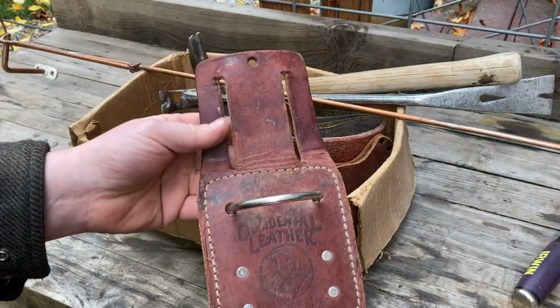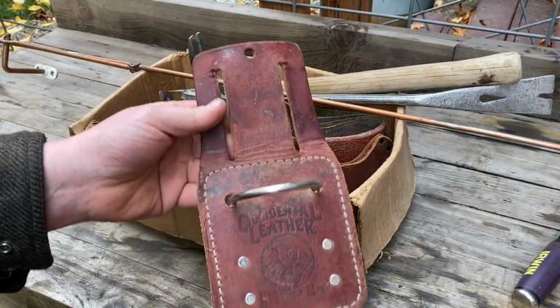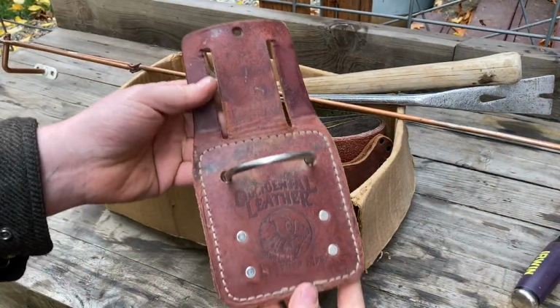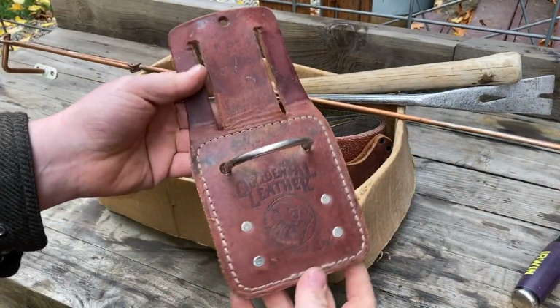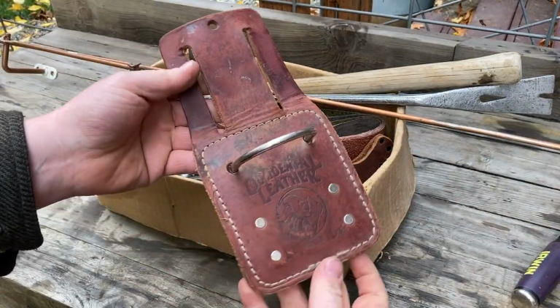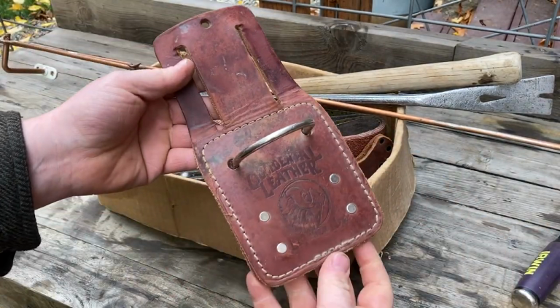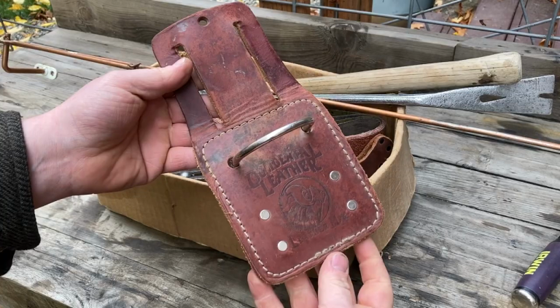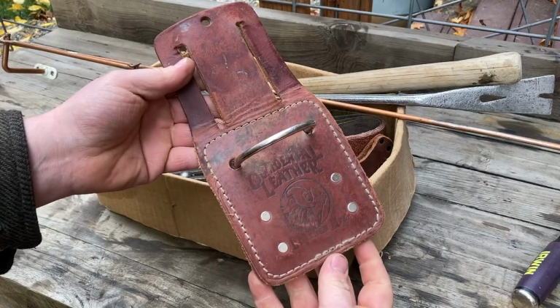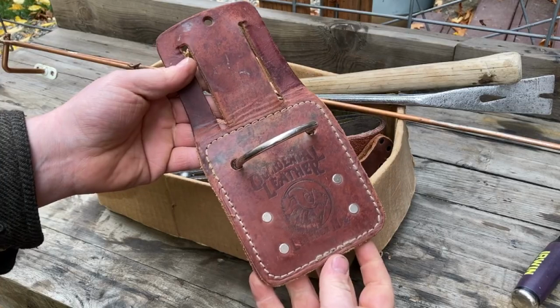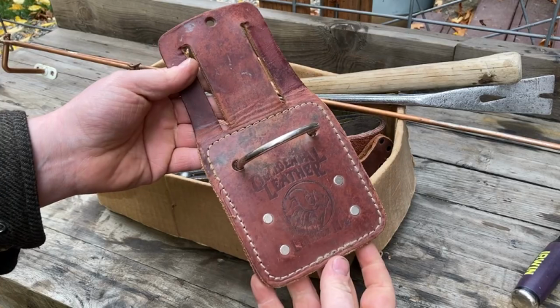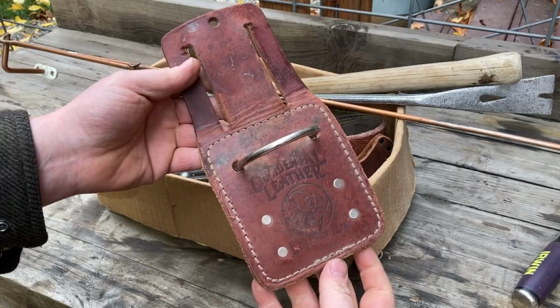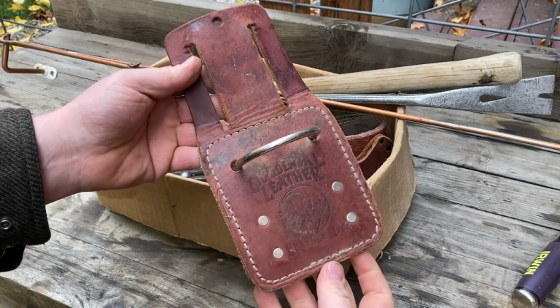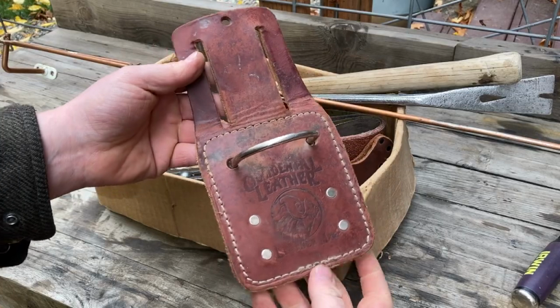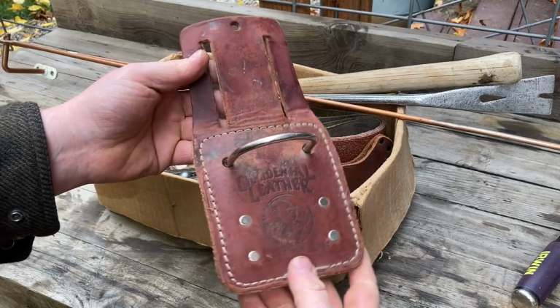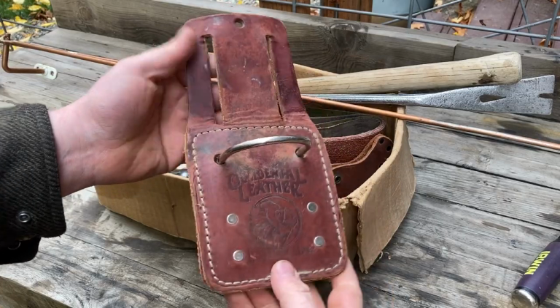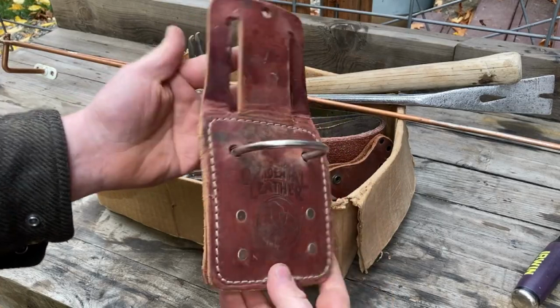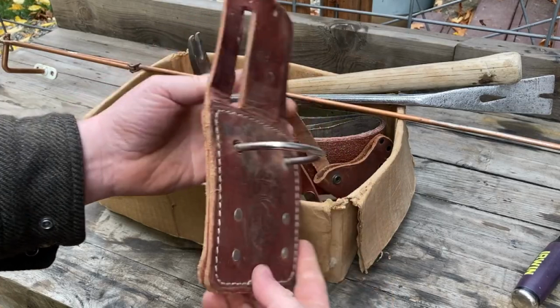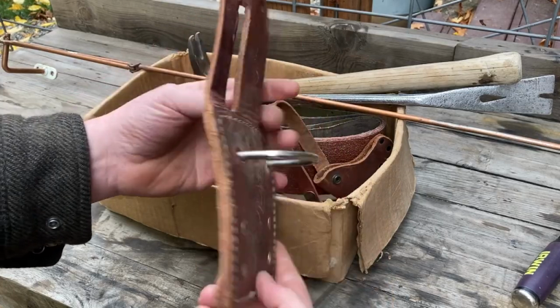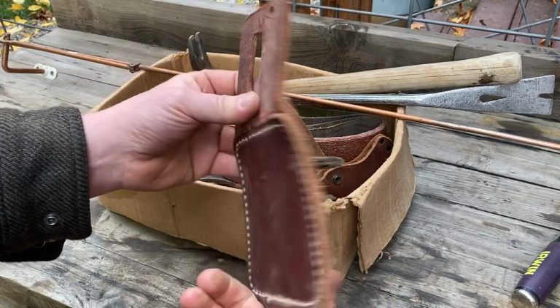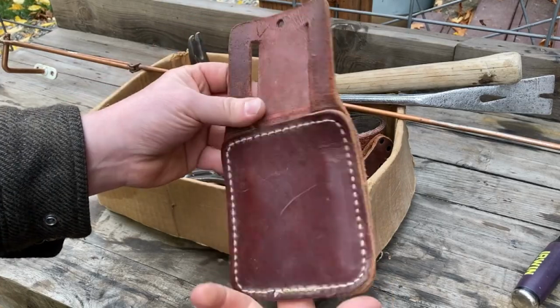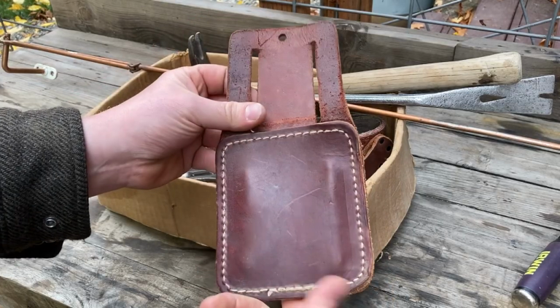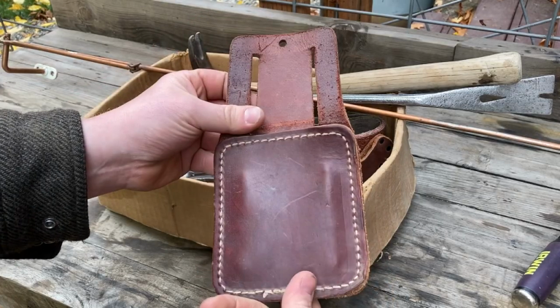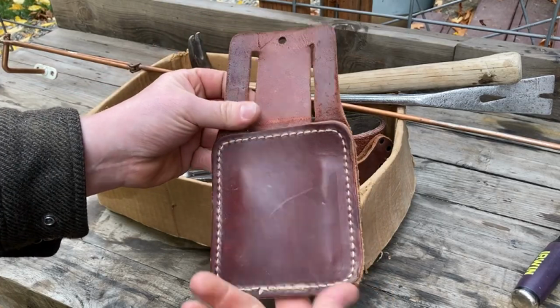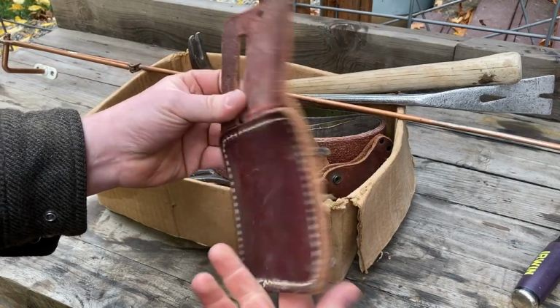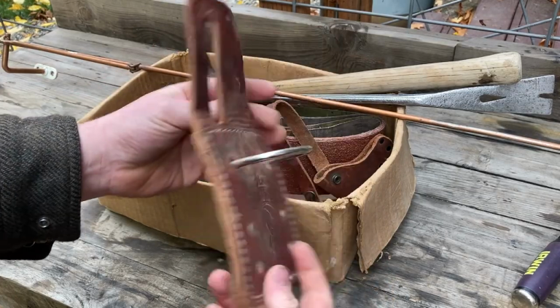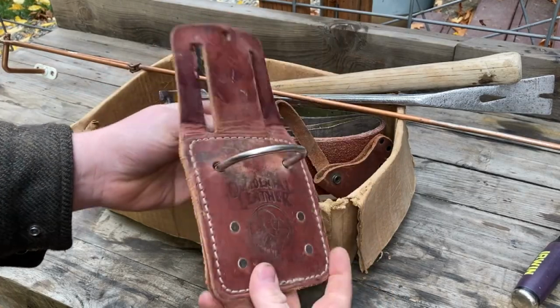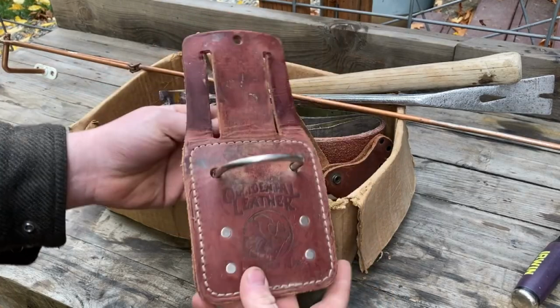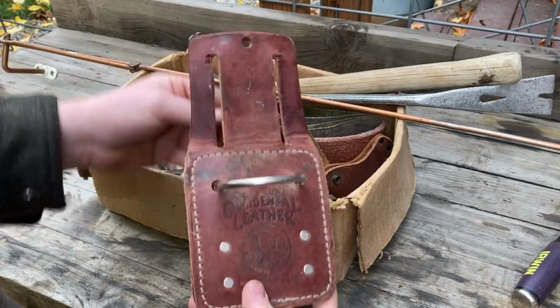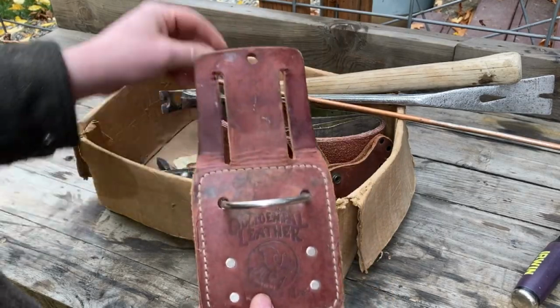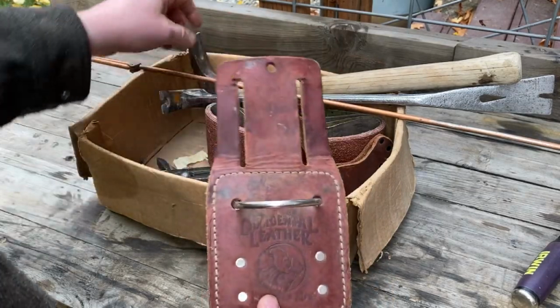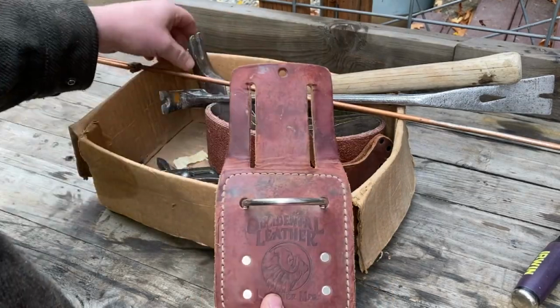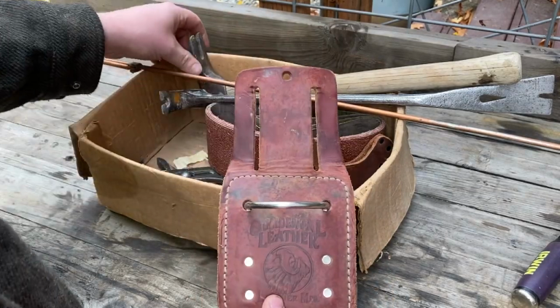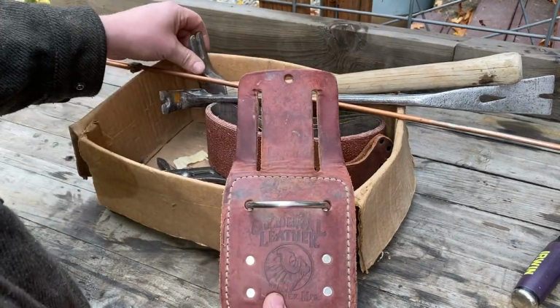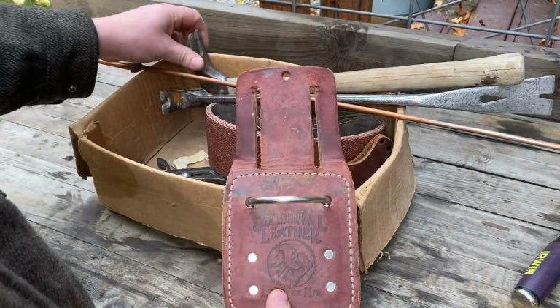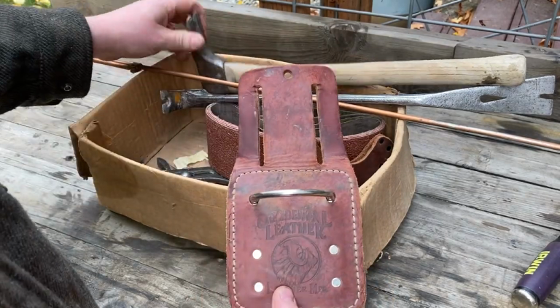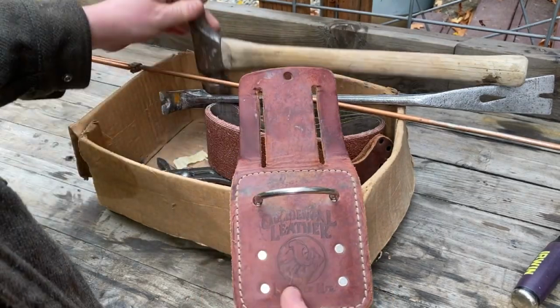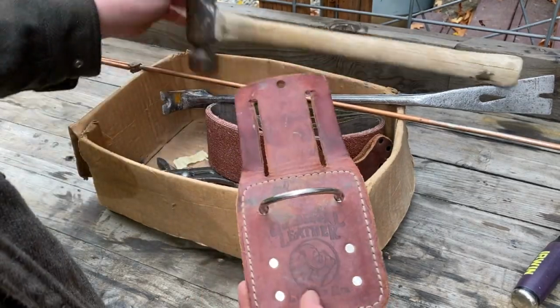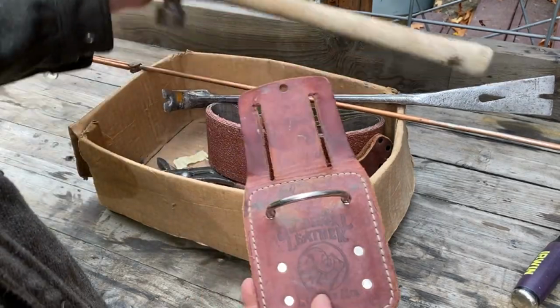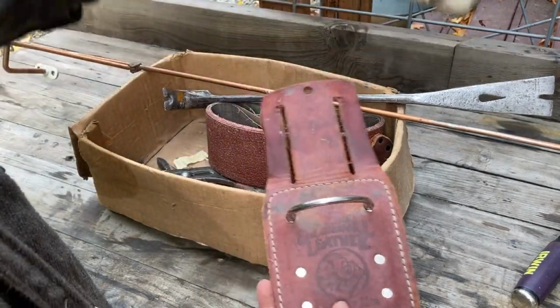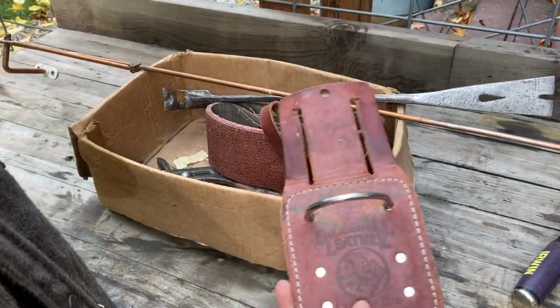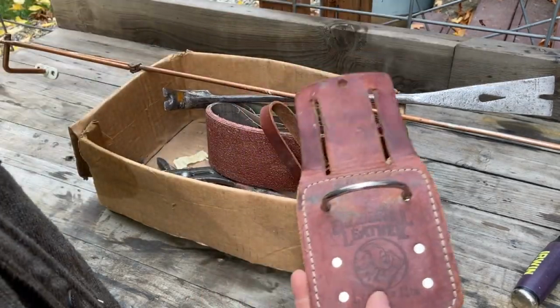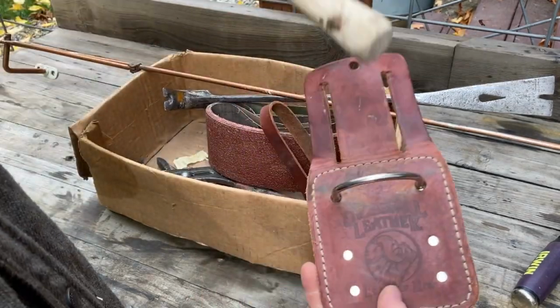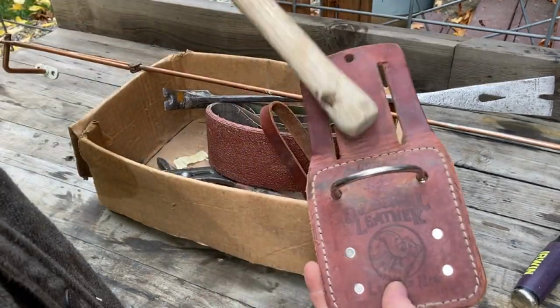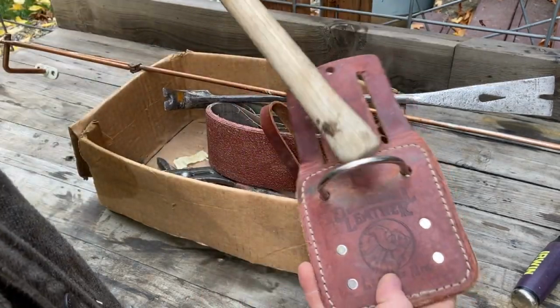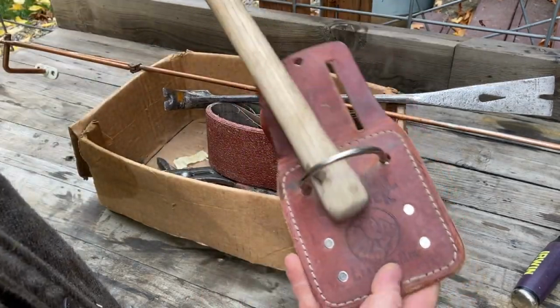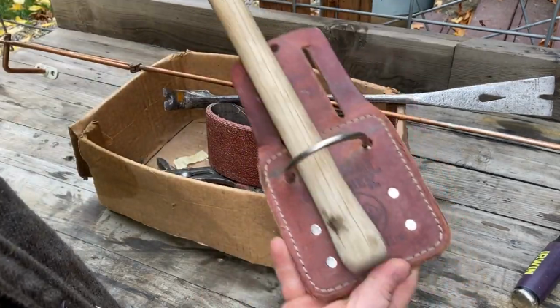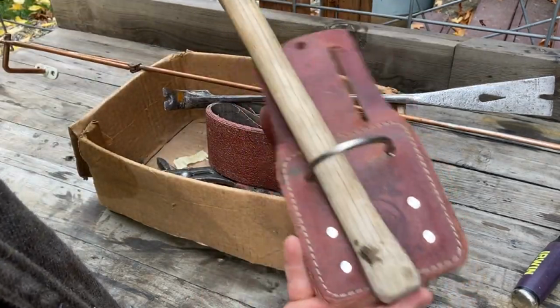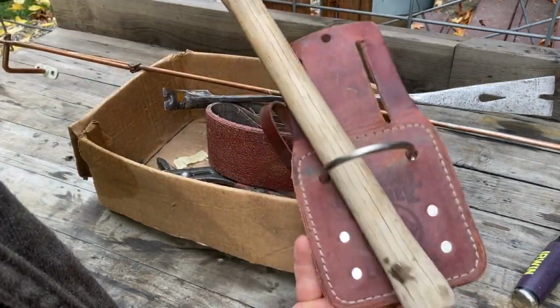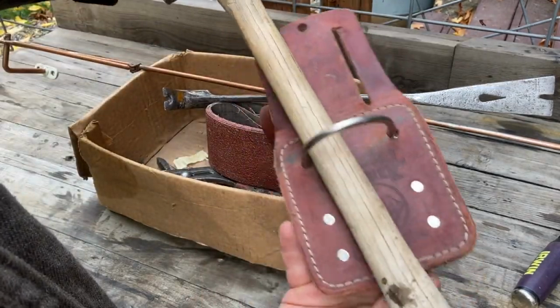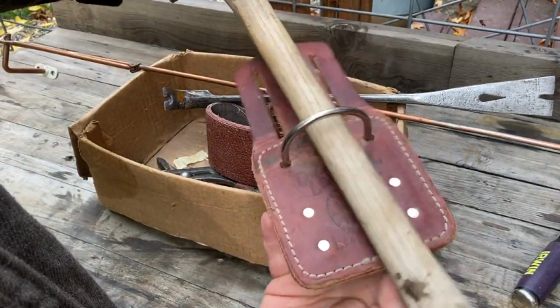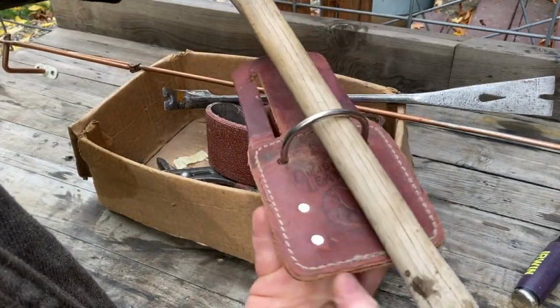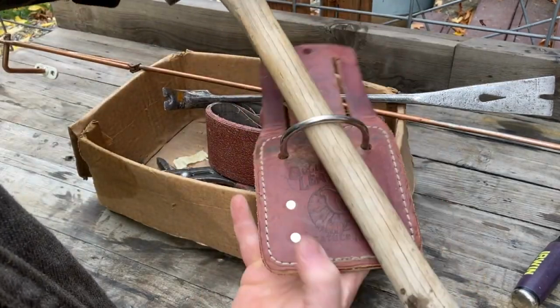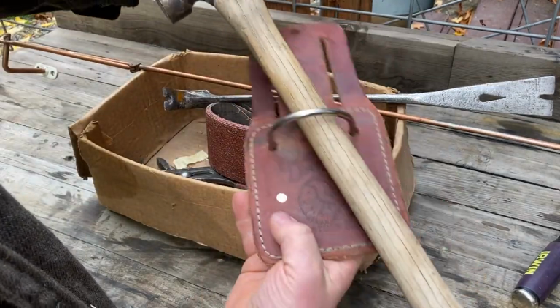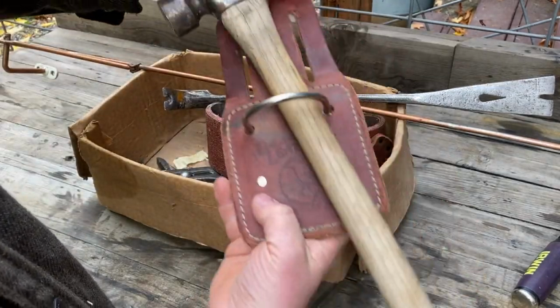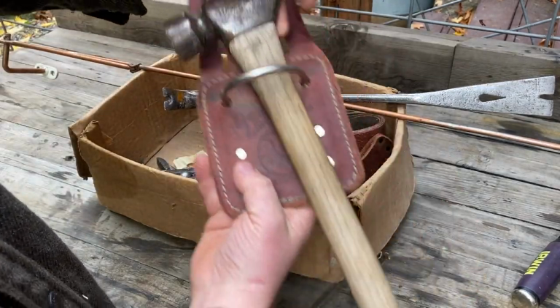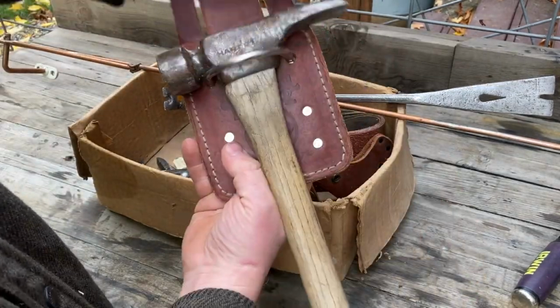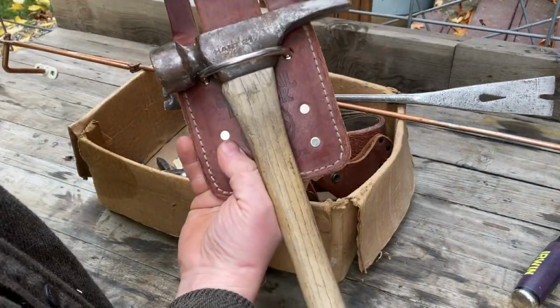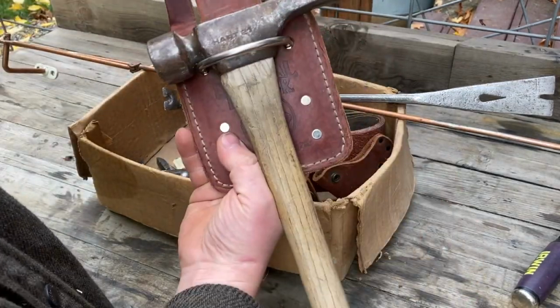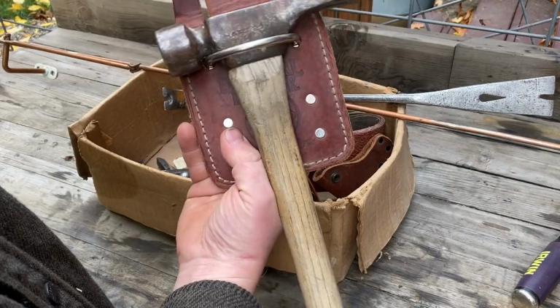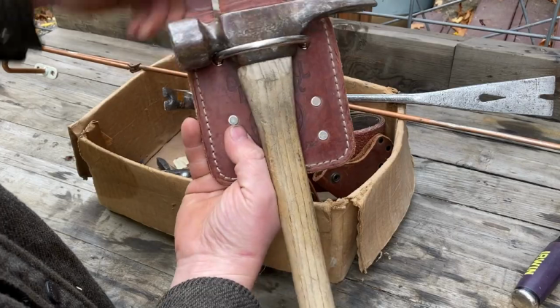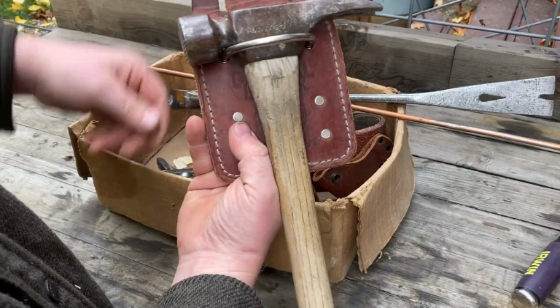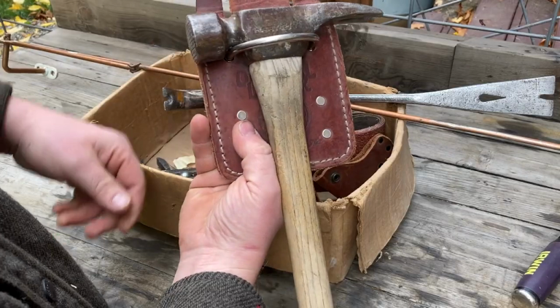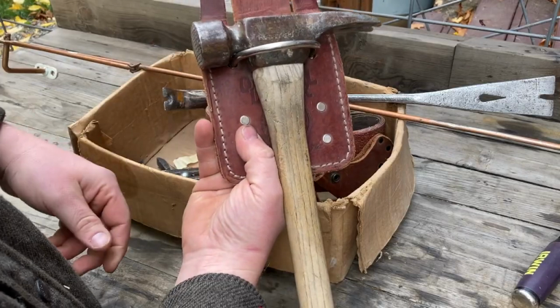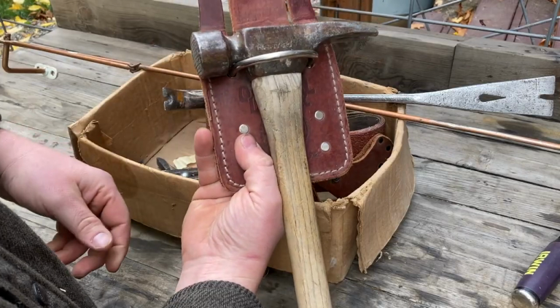This is an Occidental Leather hammer holster. You slide it onto your tool belt and the hammer goes in just like this.